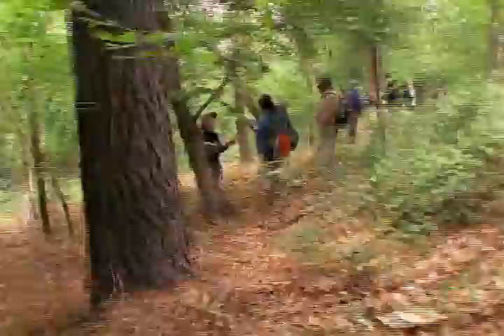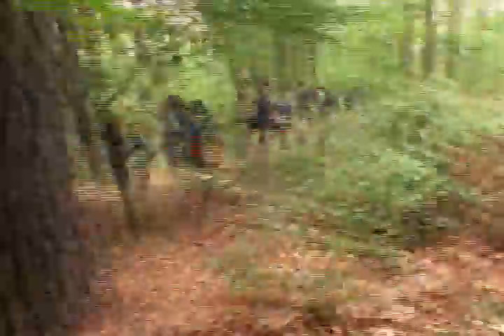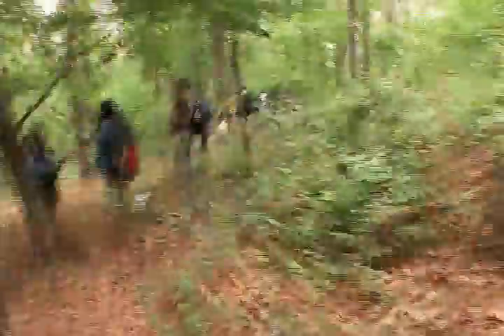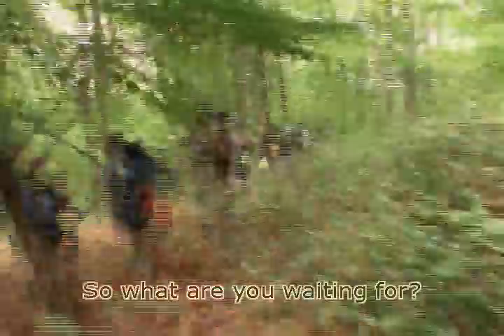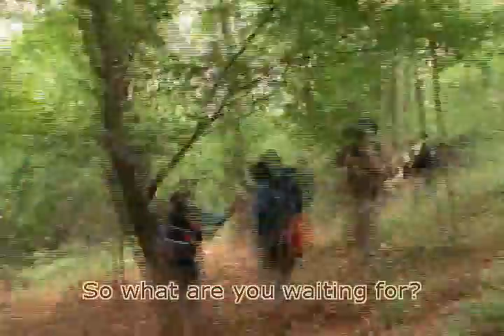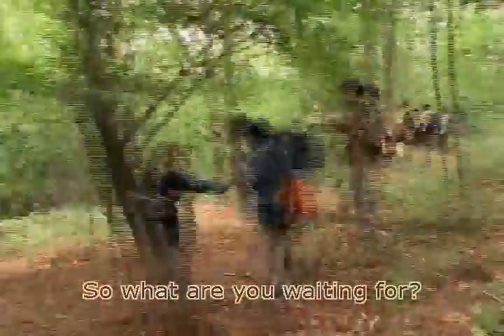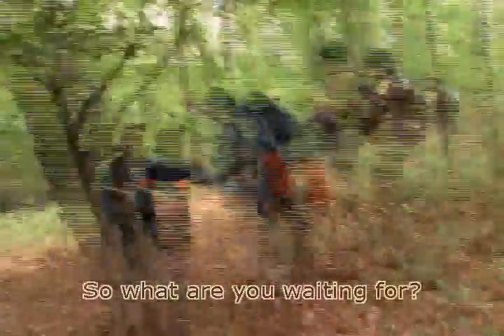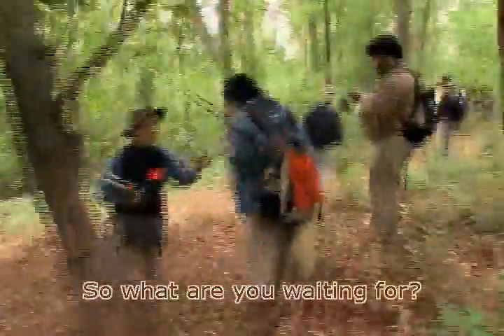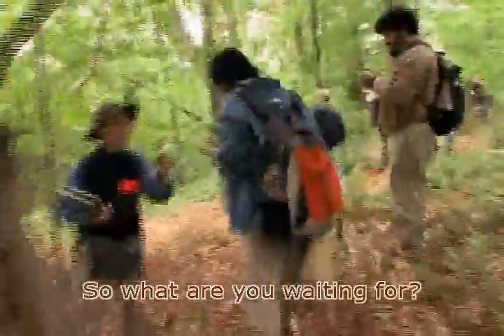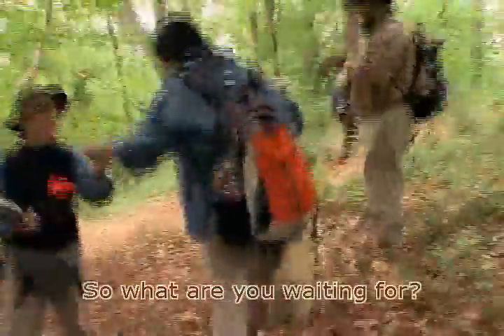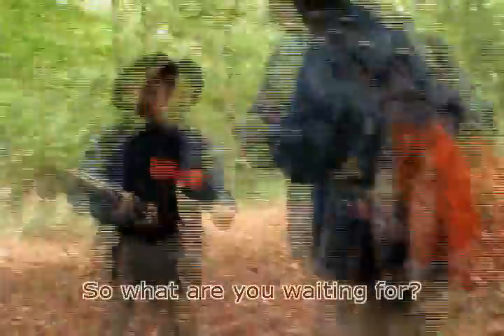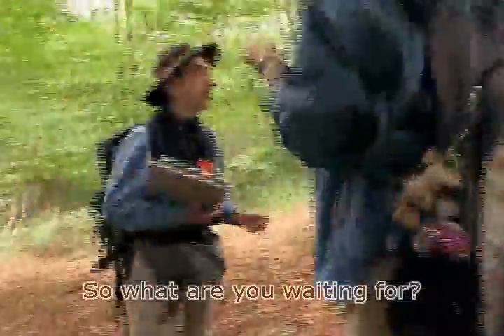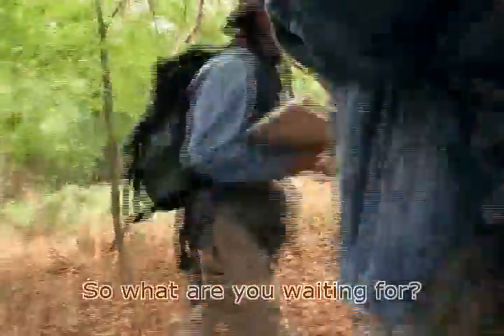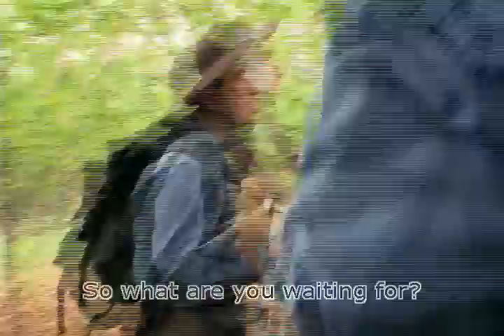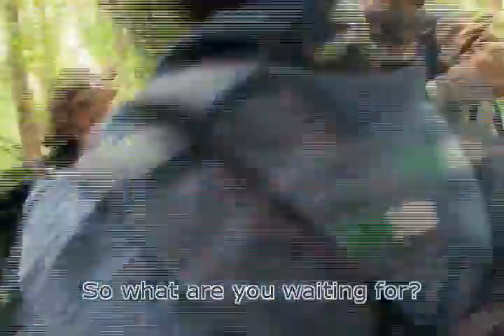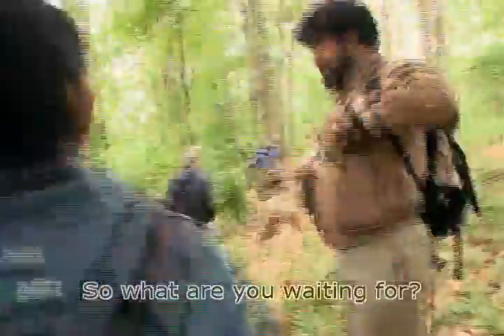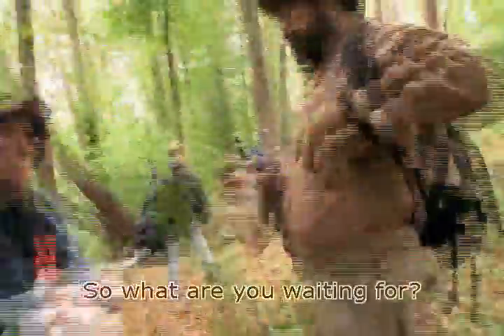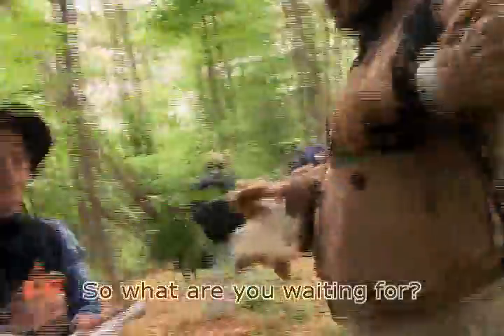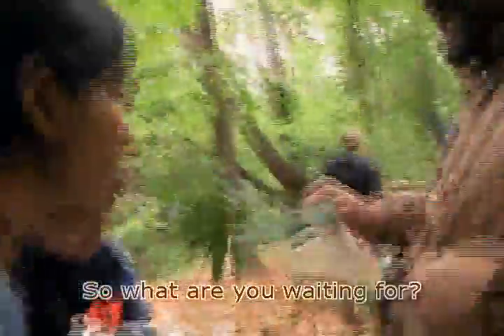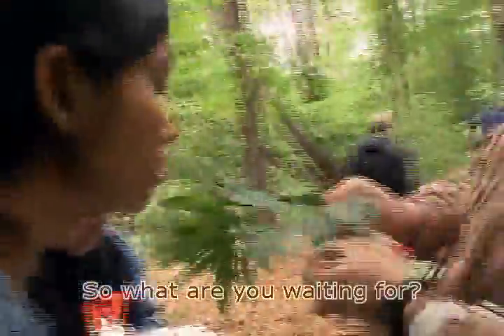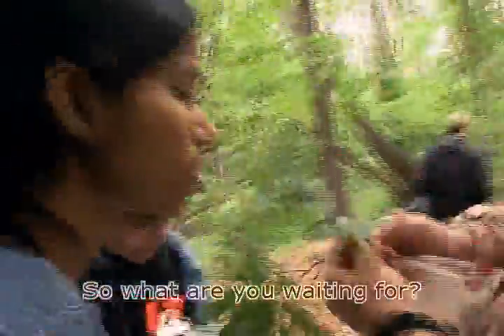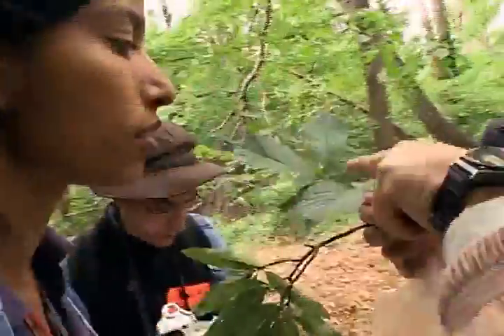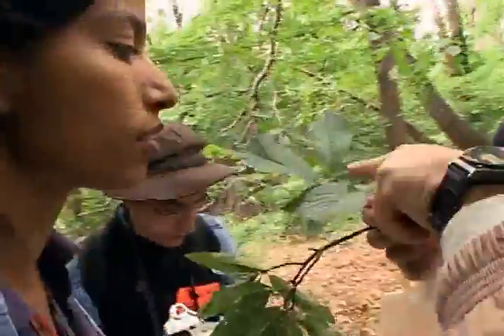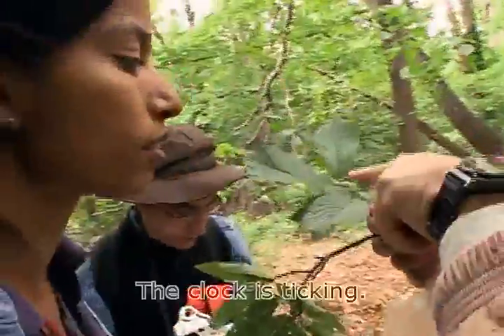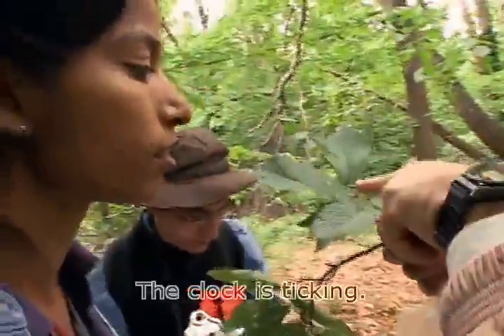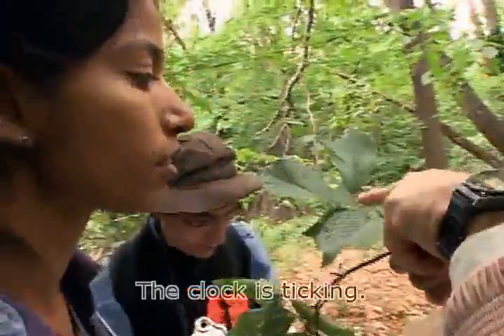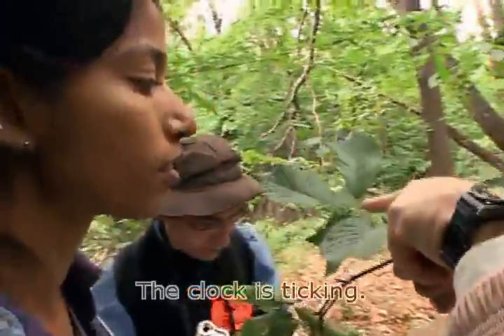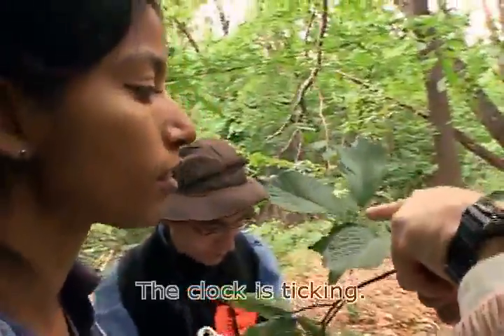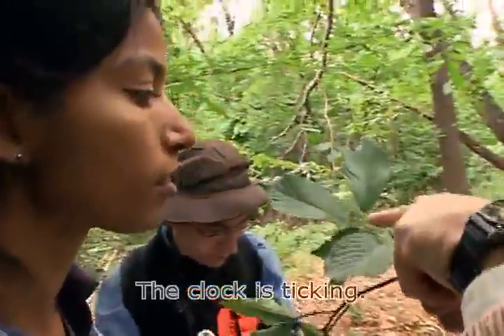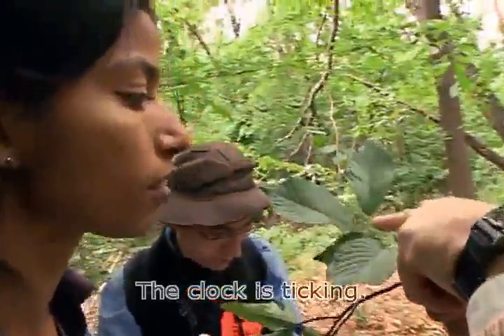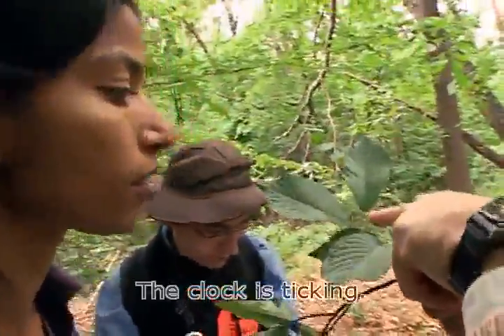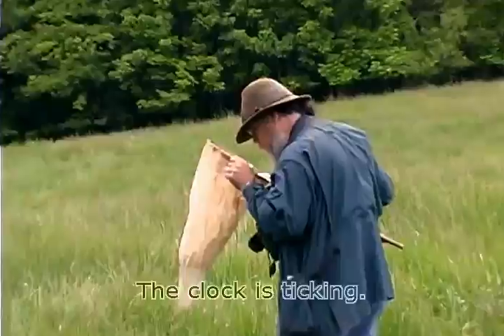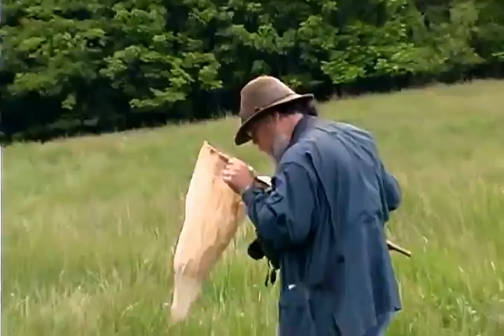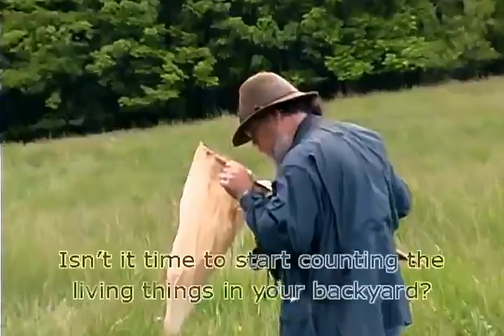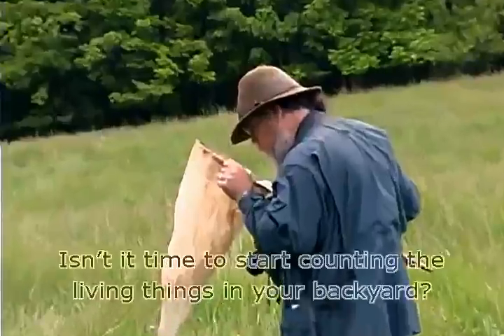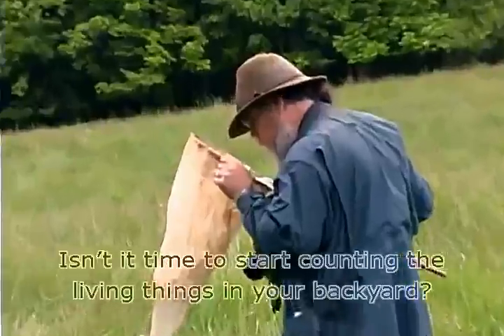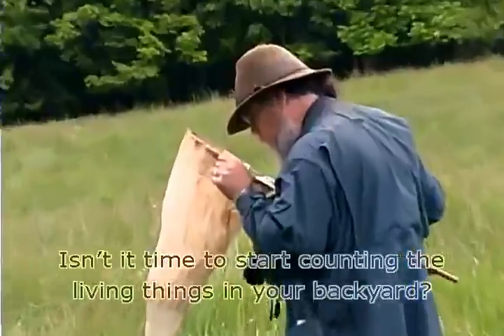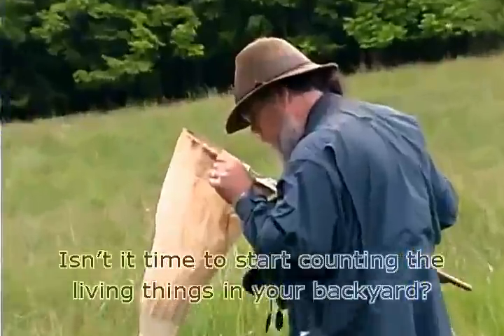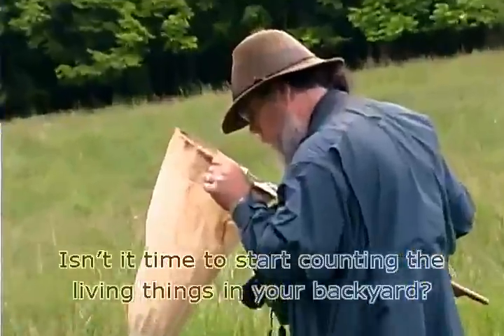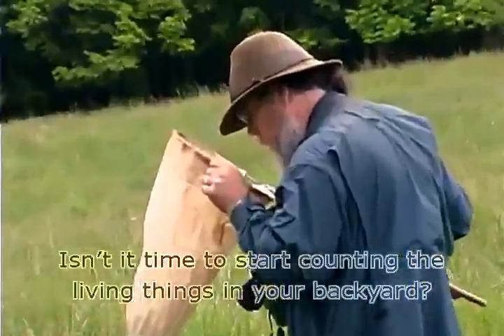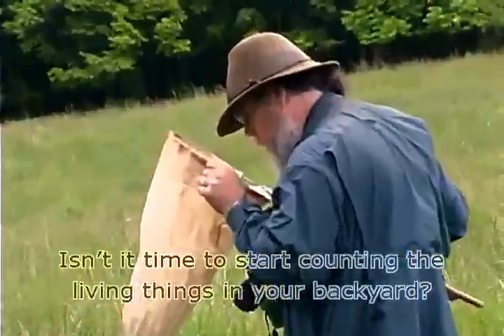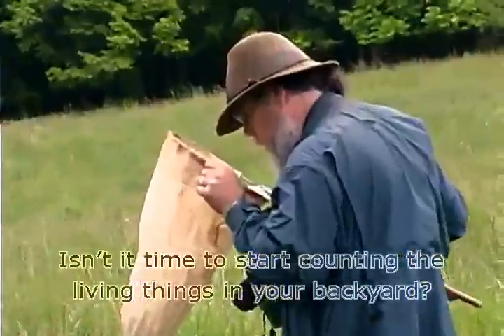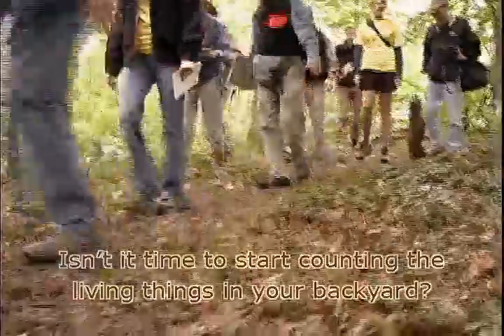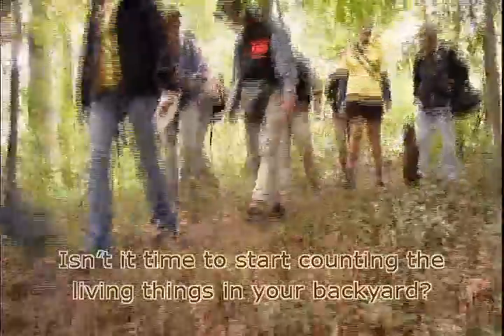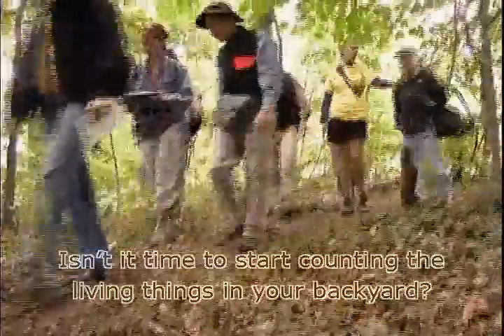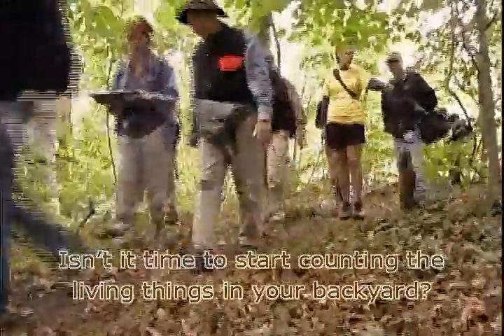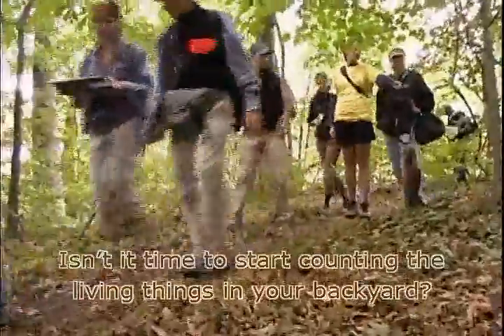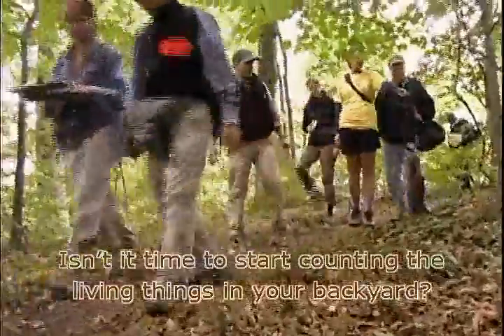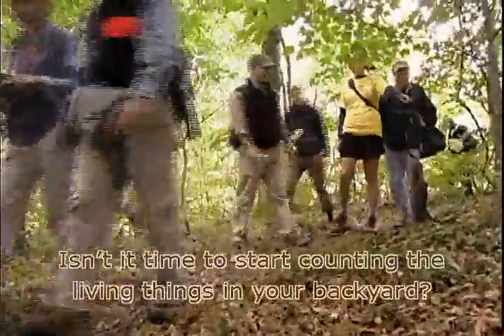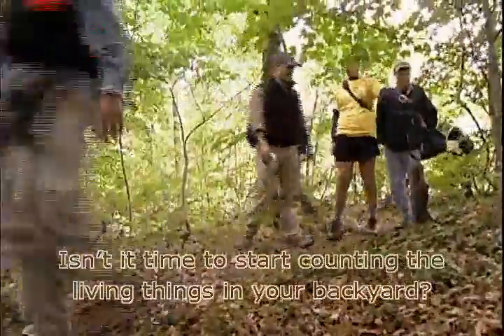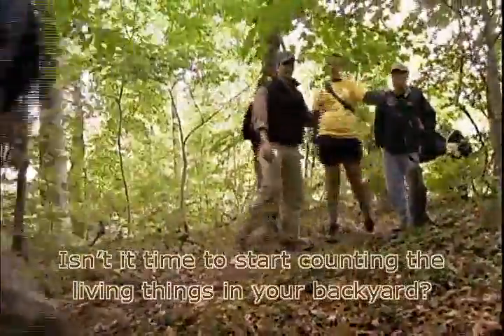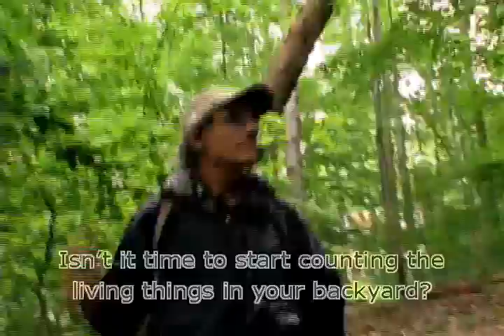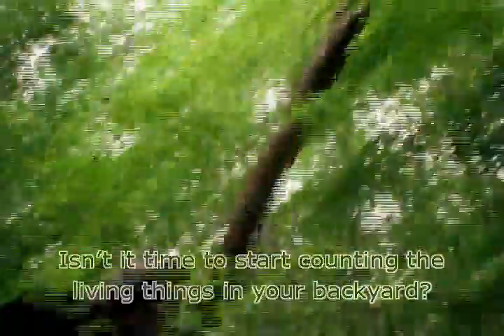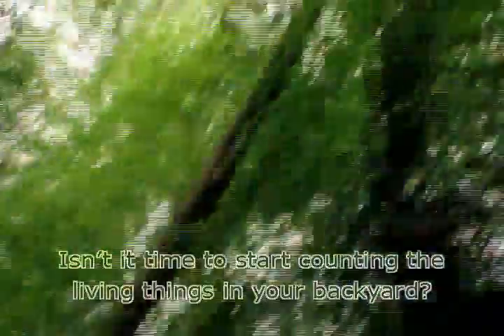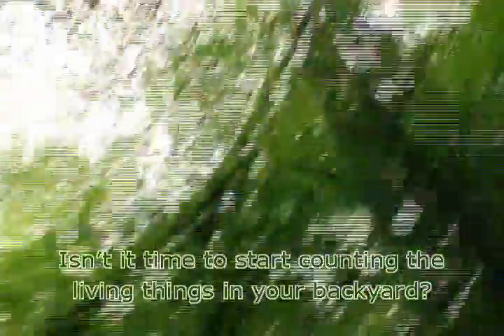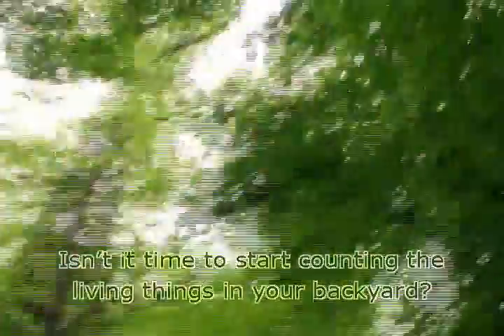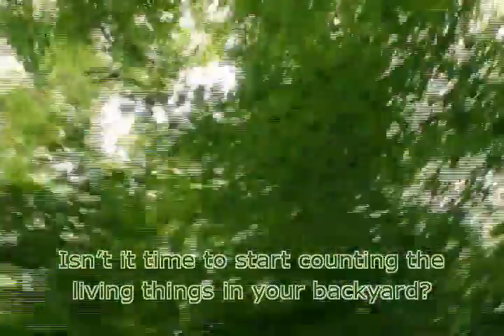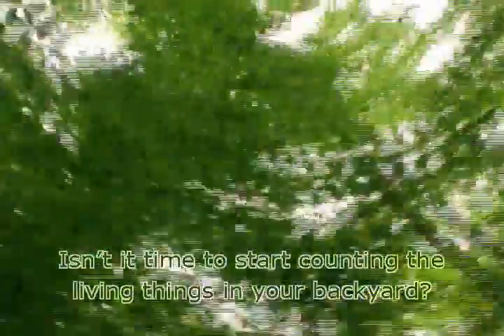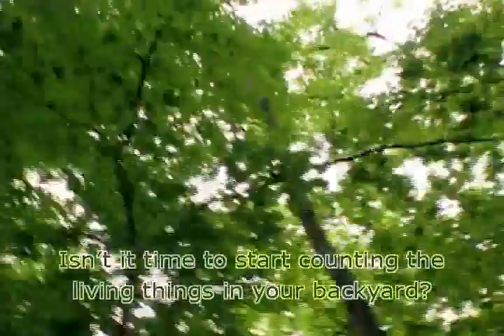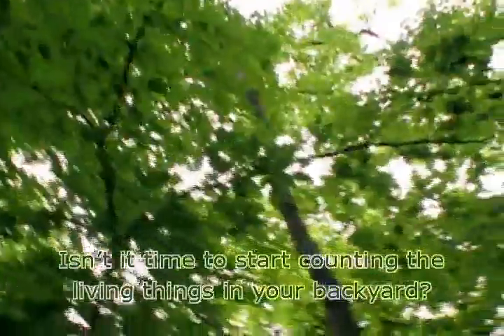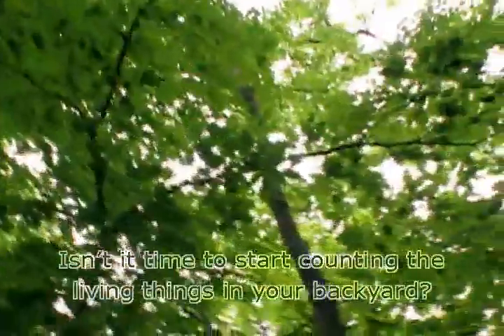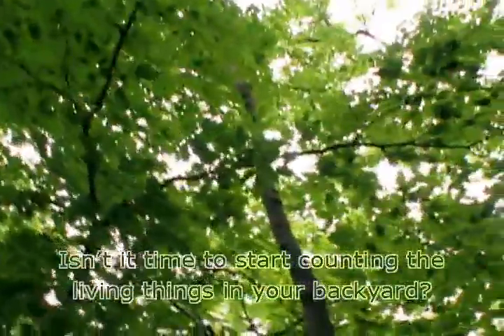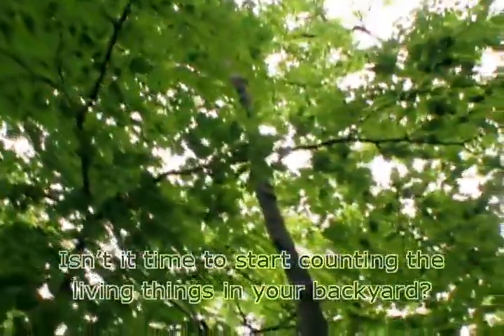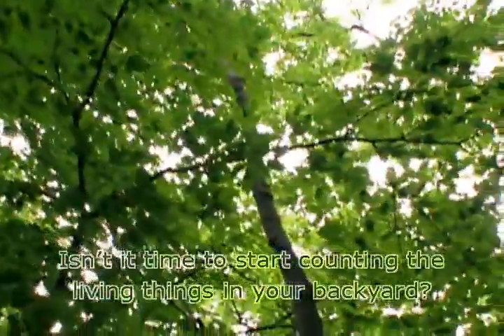So, what are you waiting for? The clock is ticking. Isn't it time to start counting the living things in your backyard?